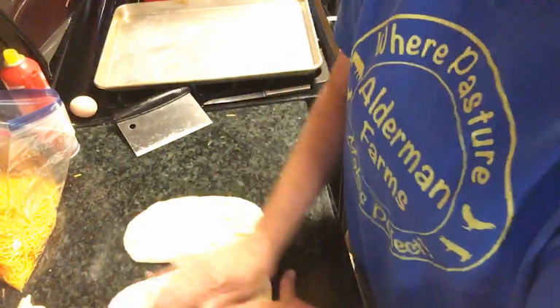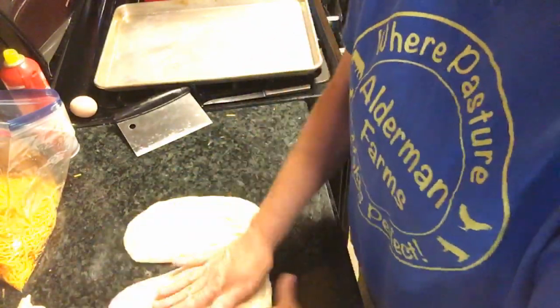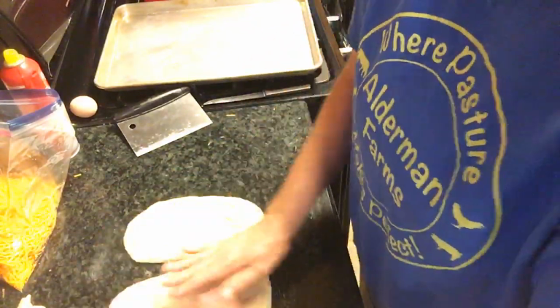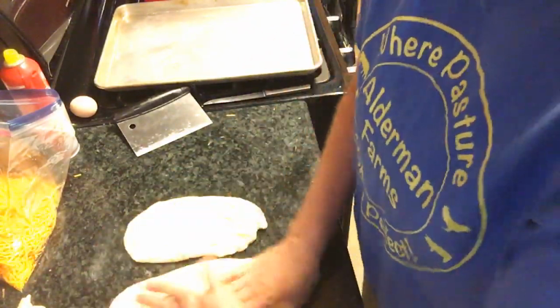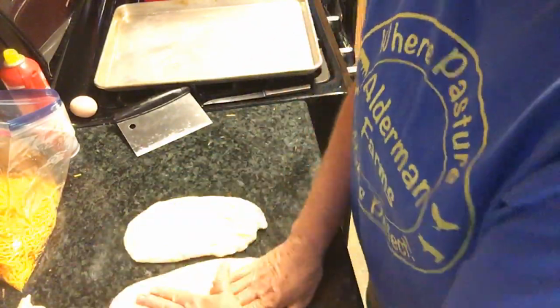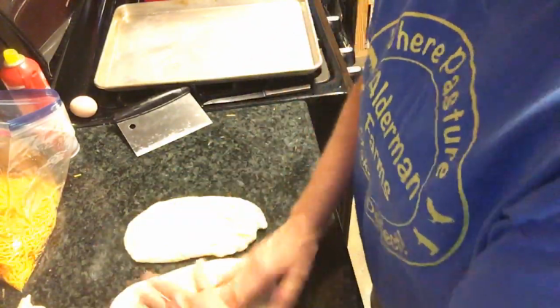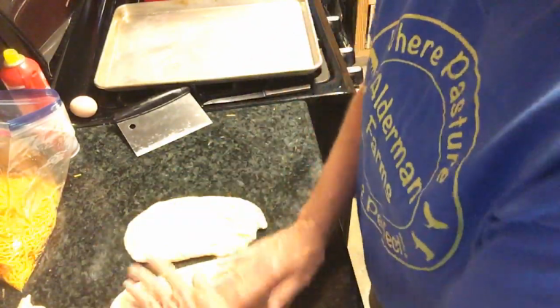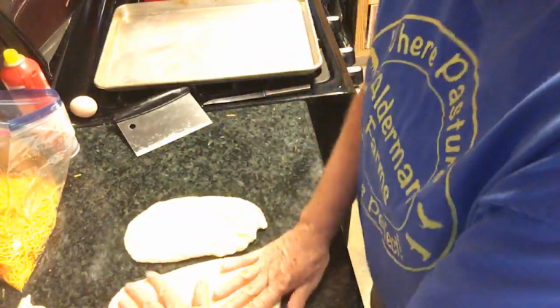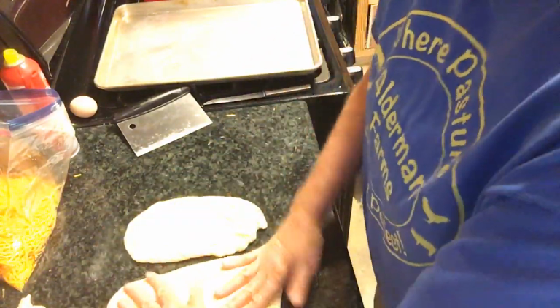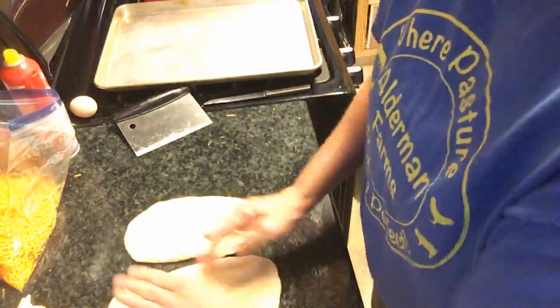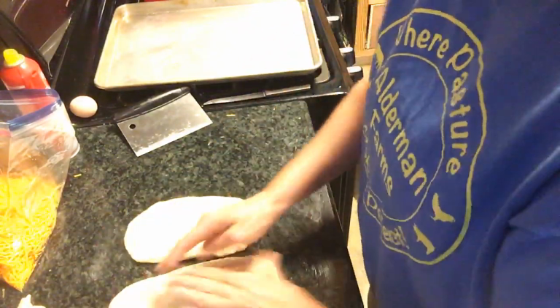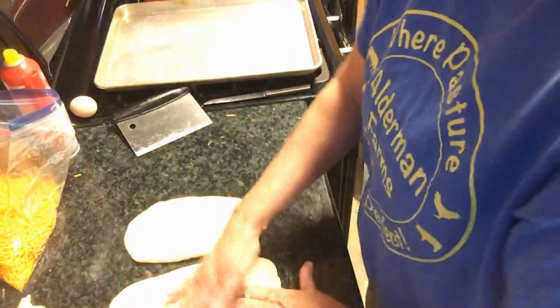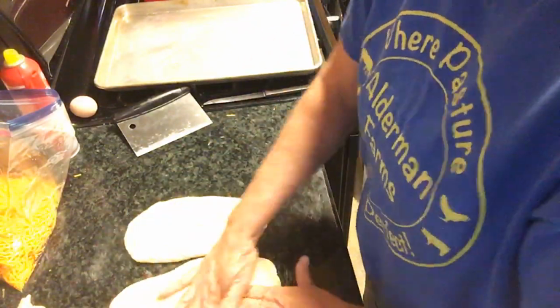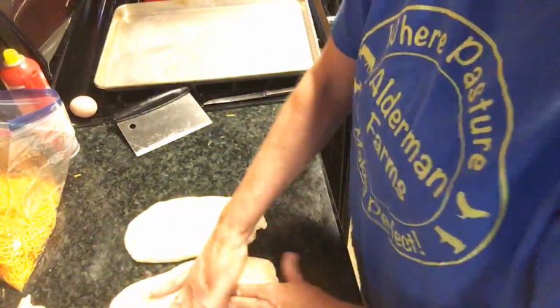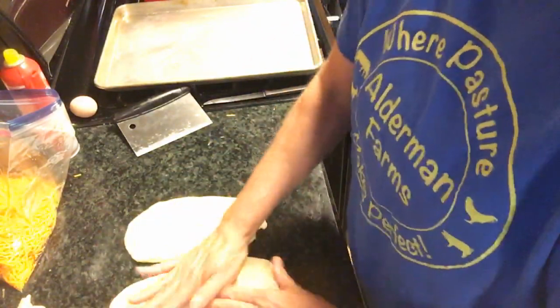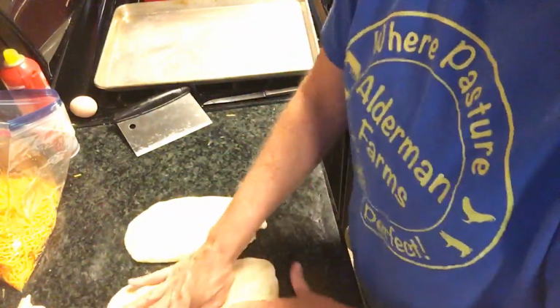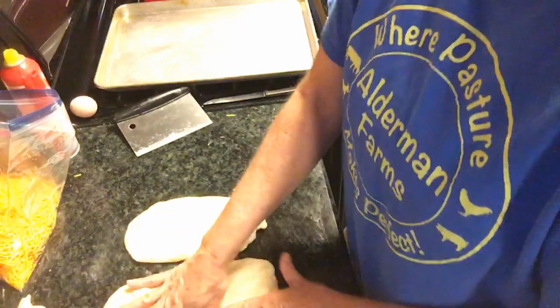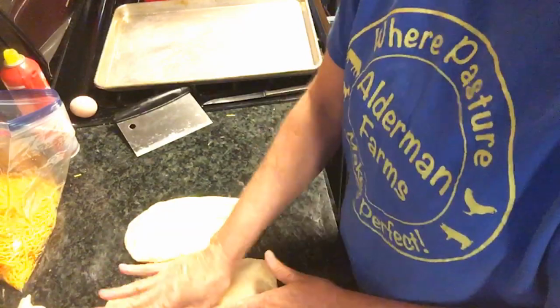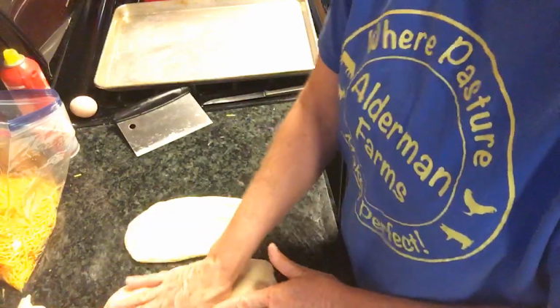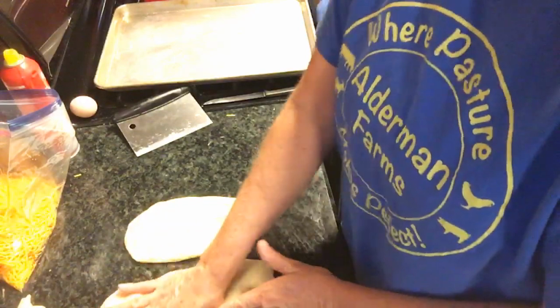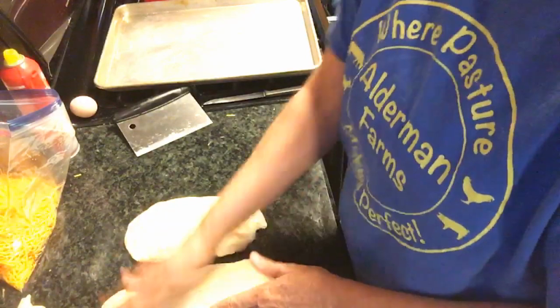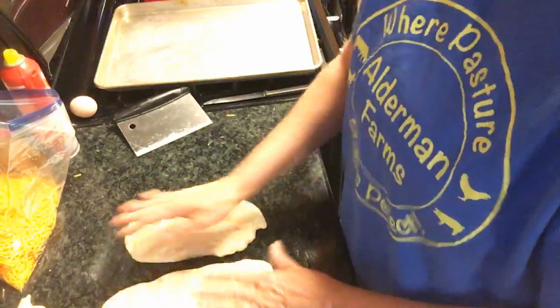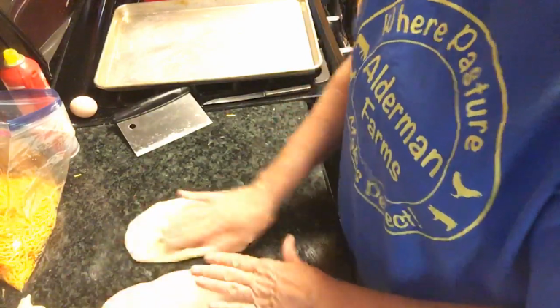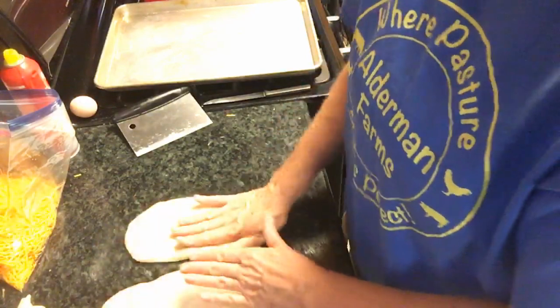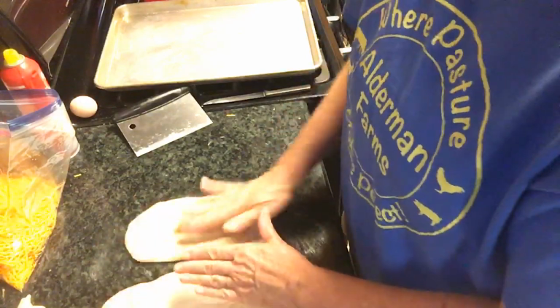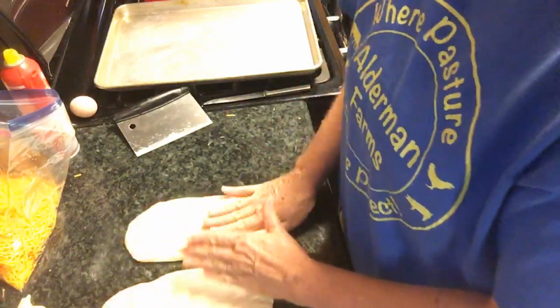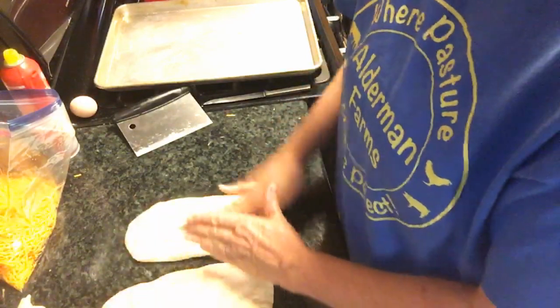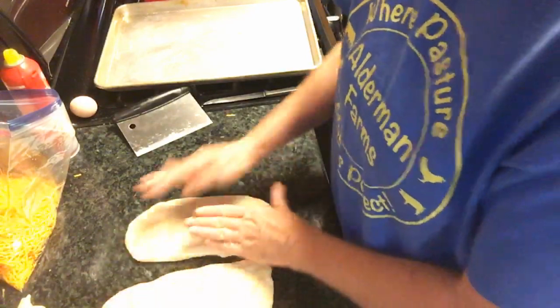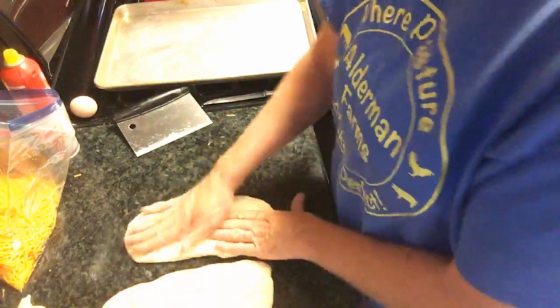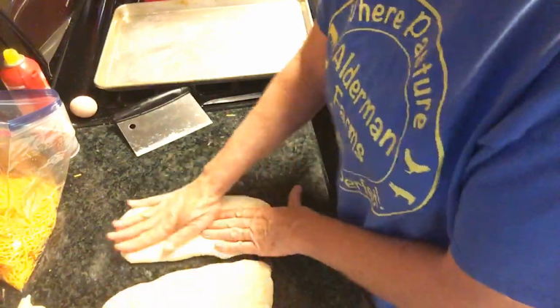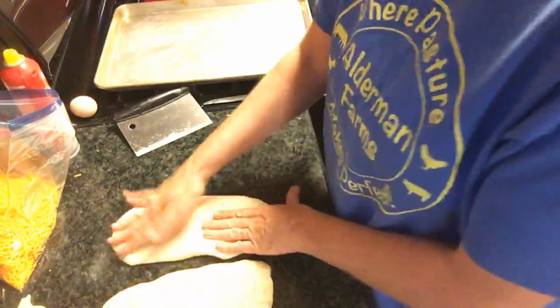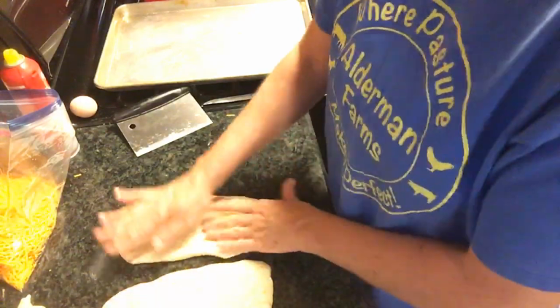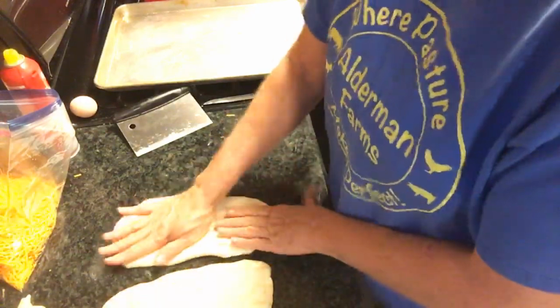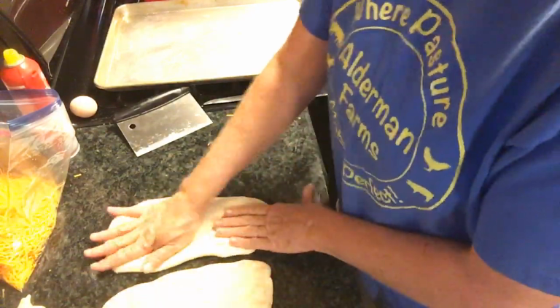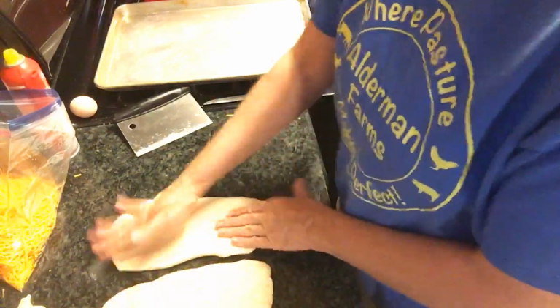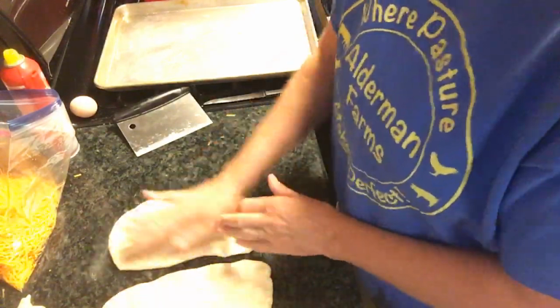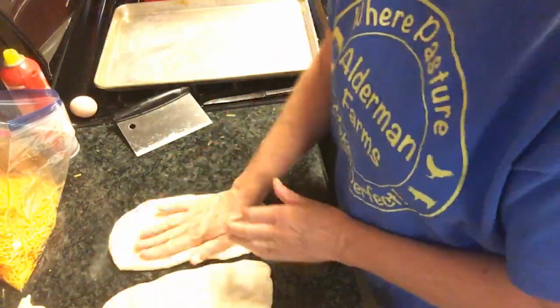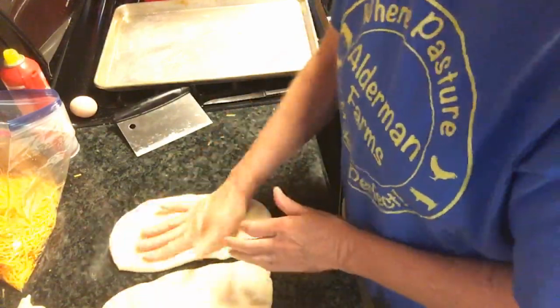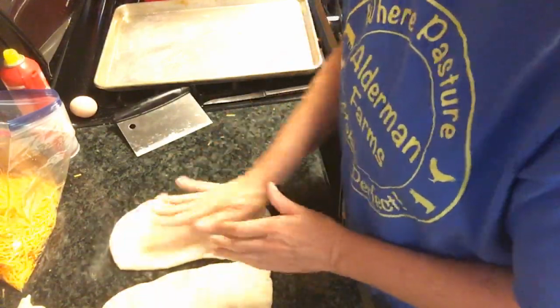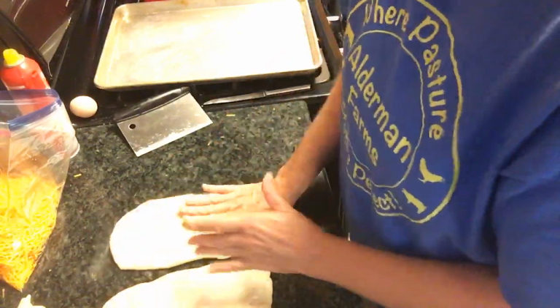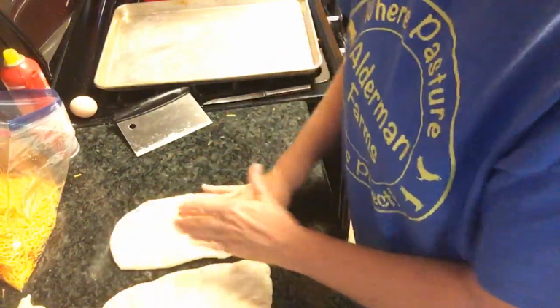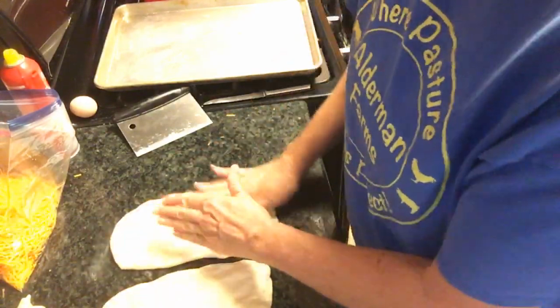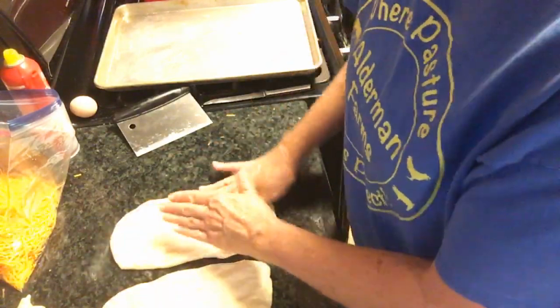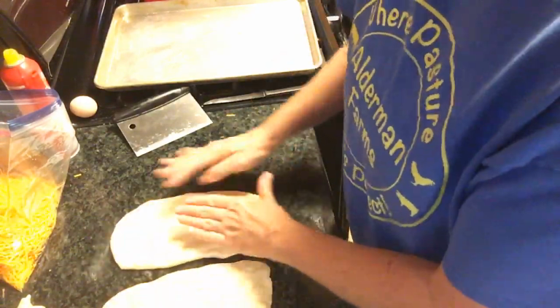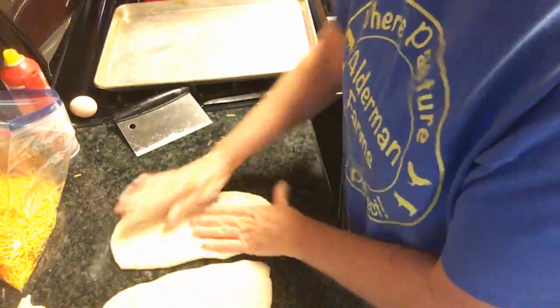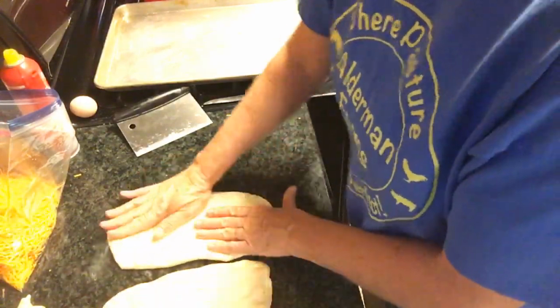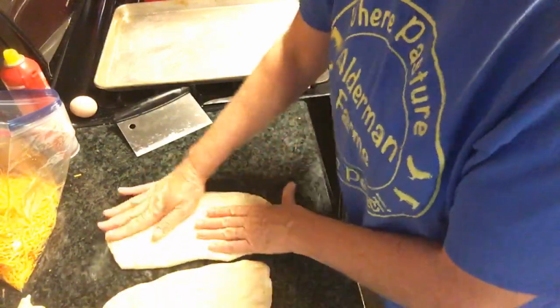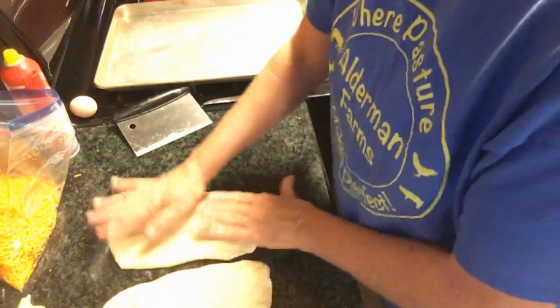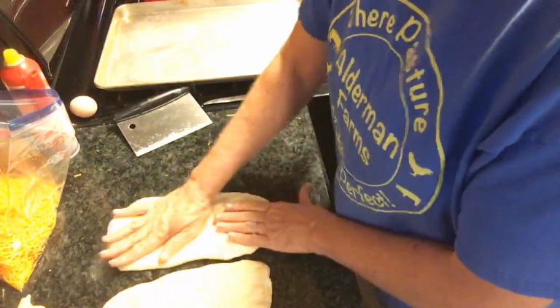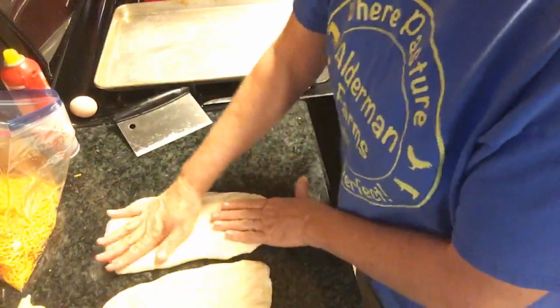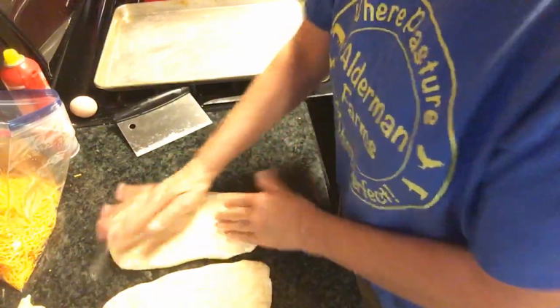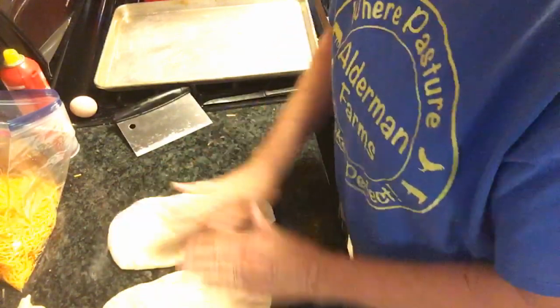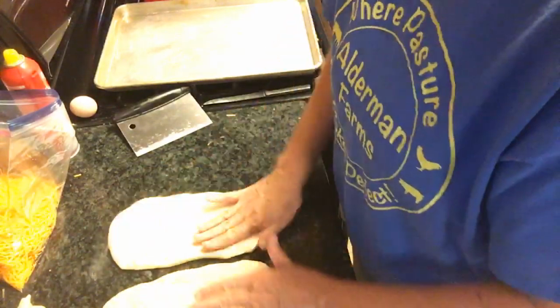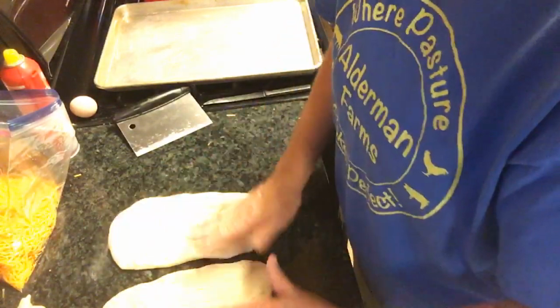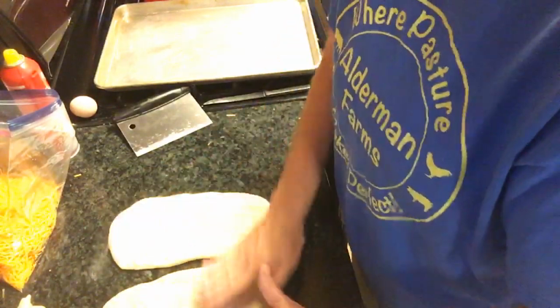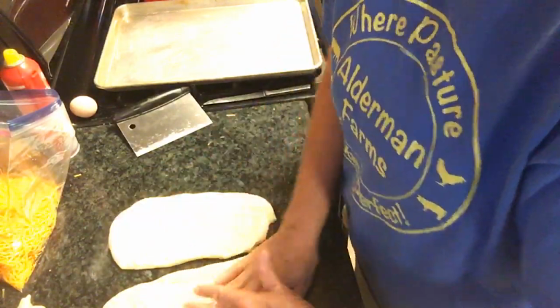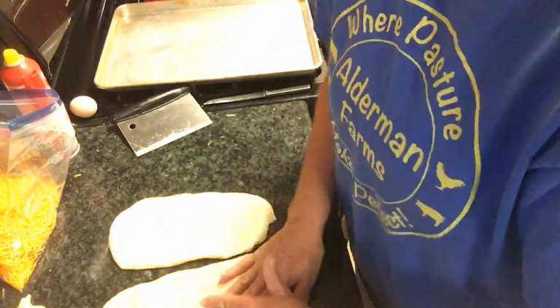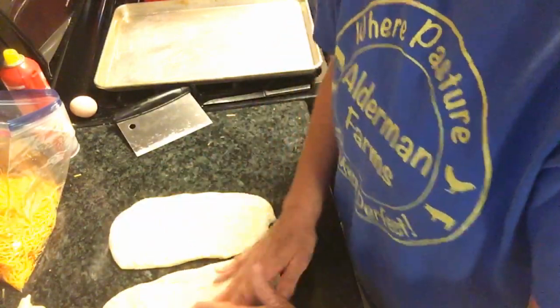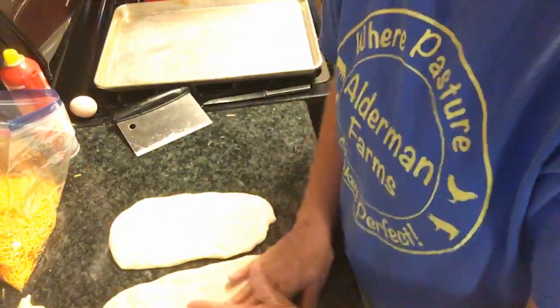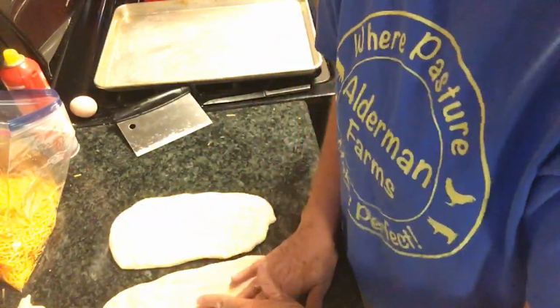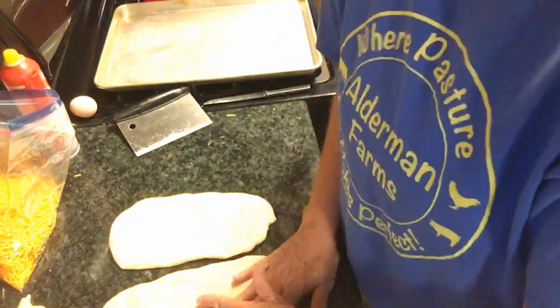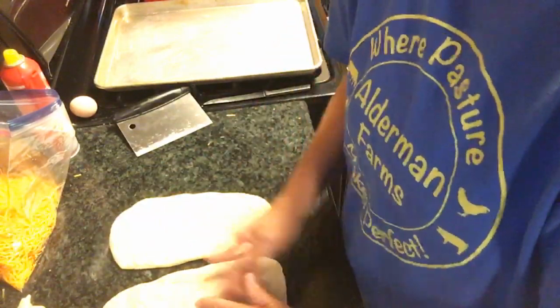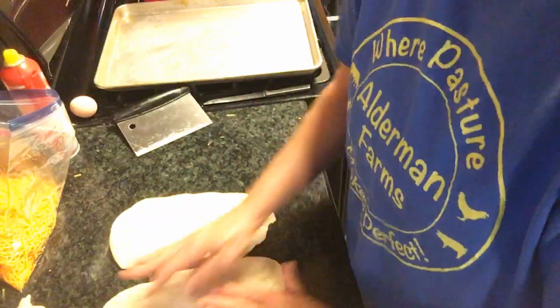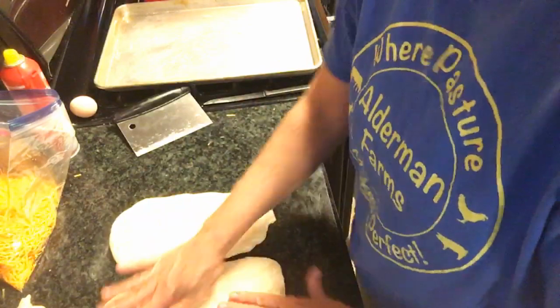This is just my regular sourdough bread and it's a half a pound.